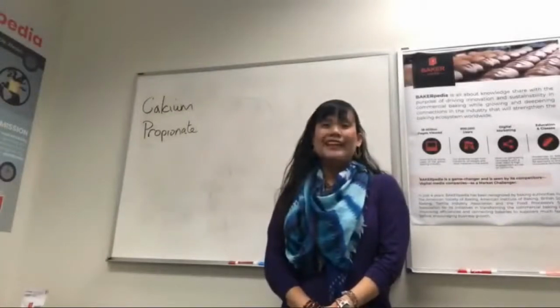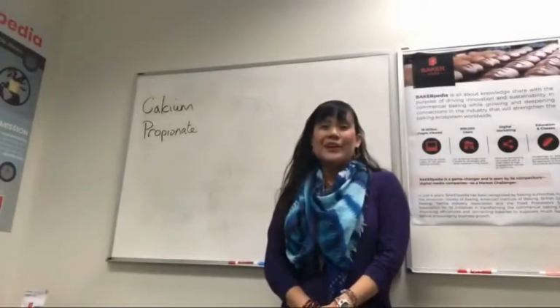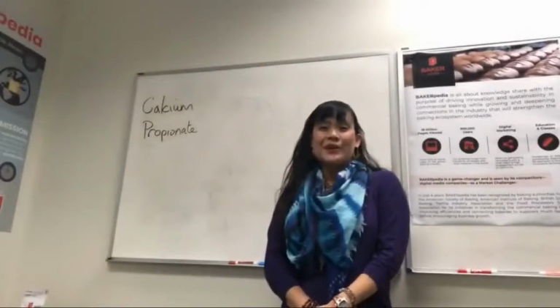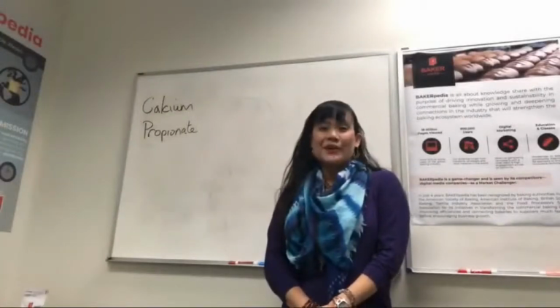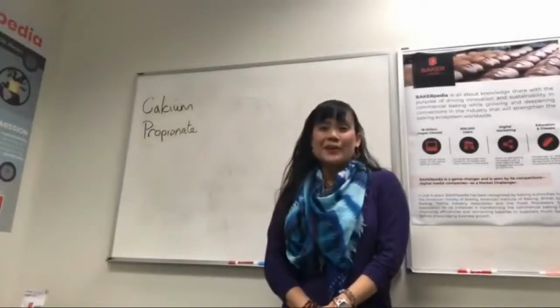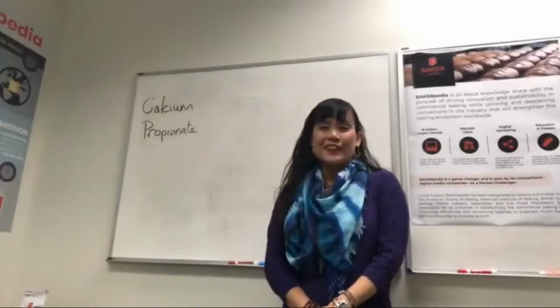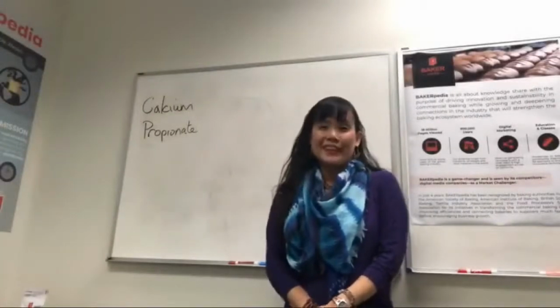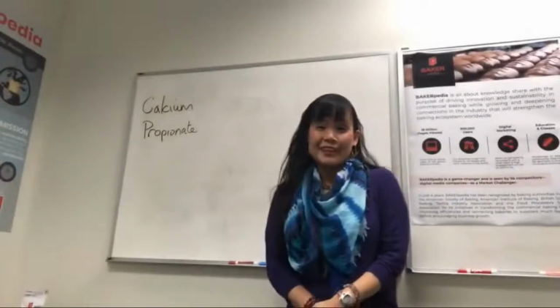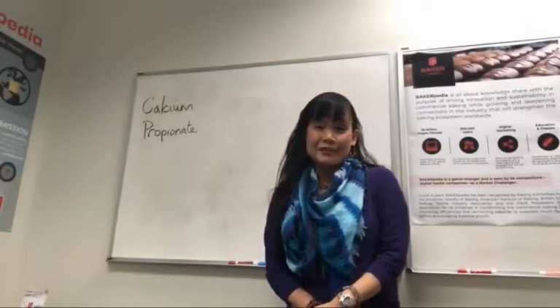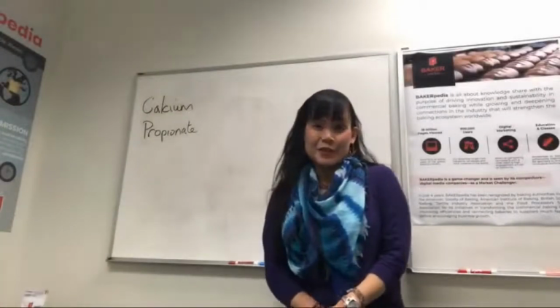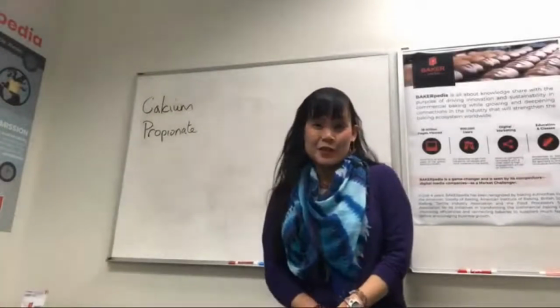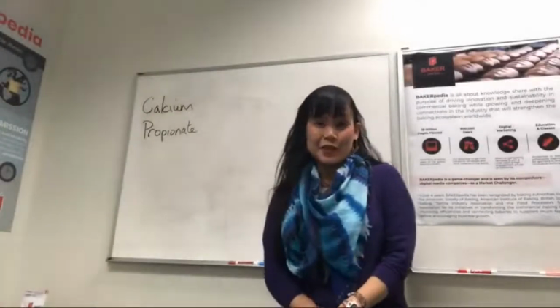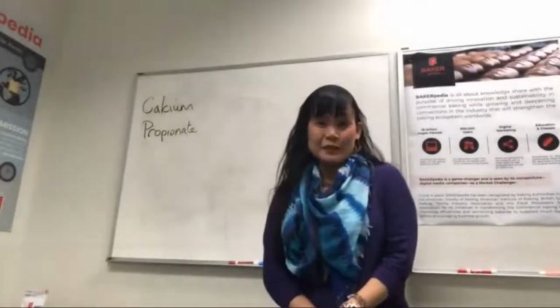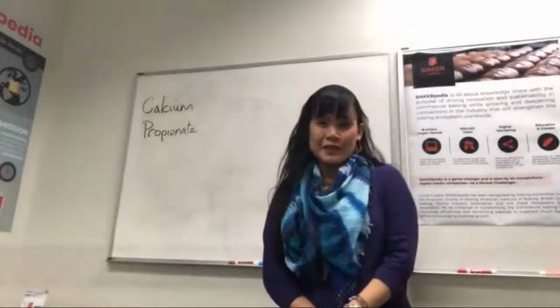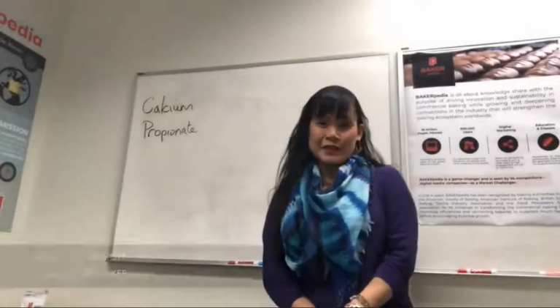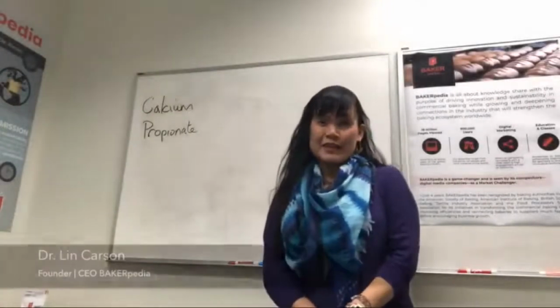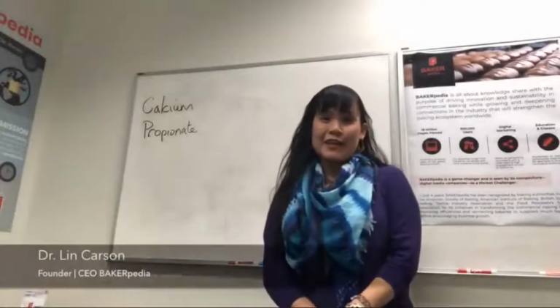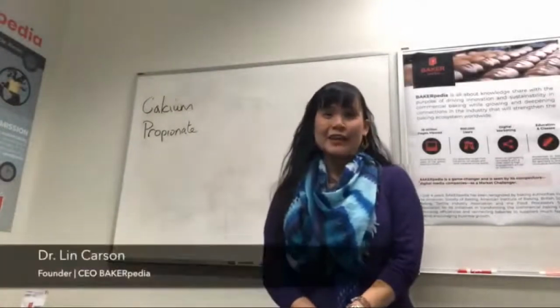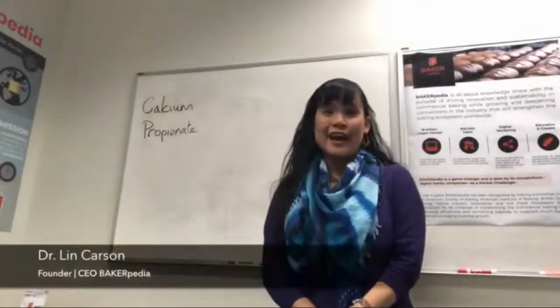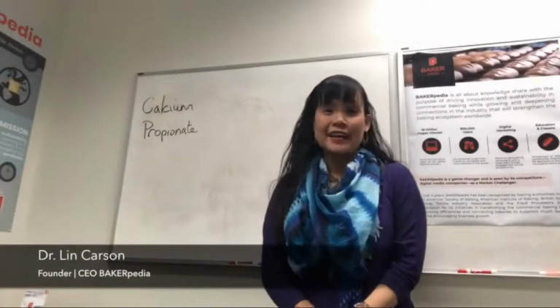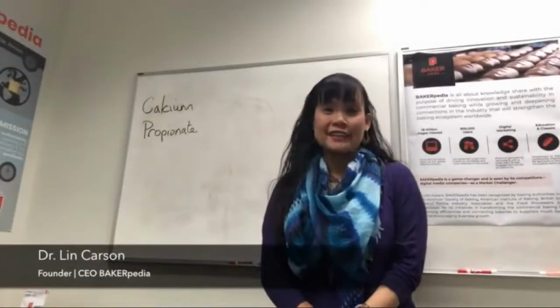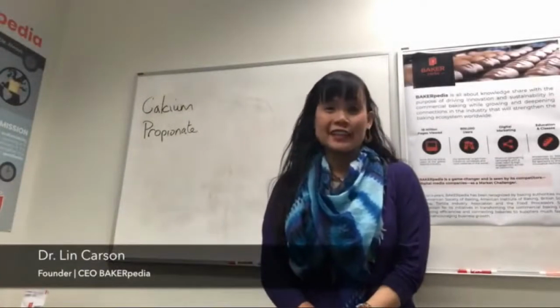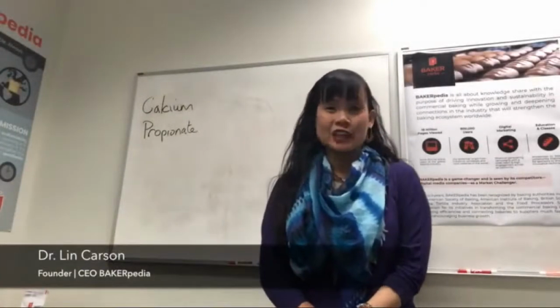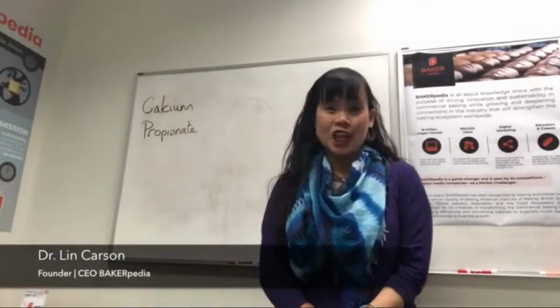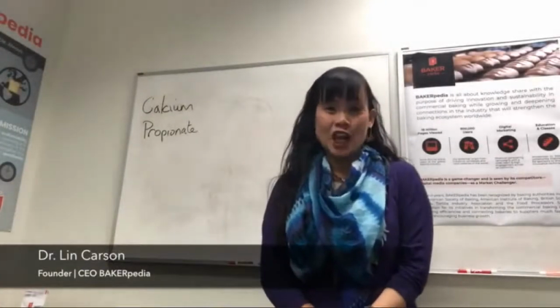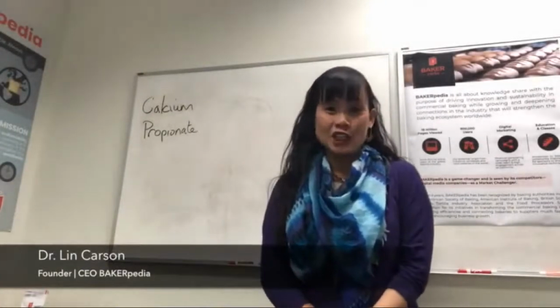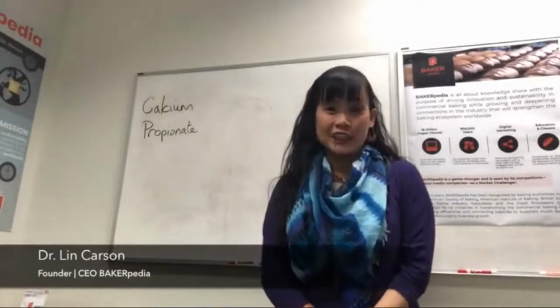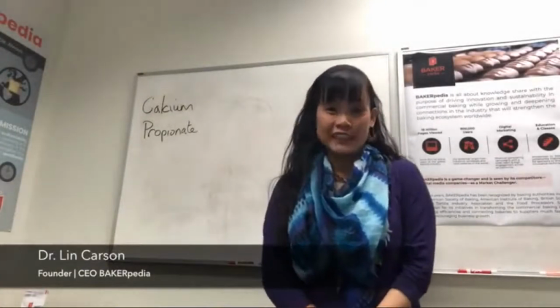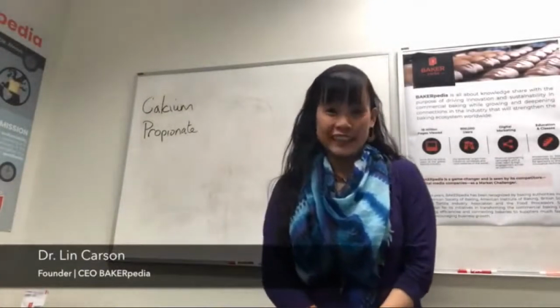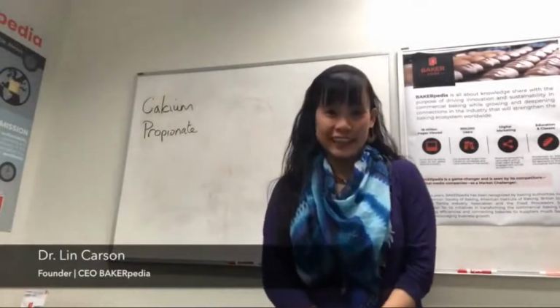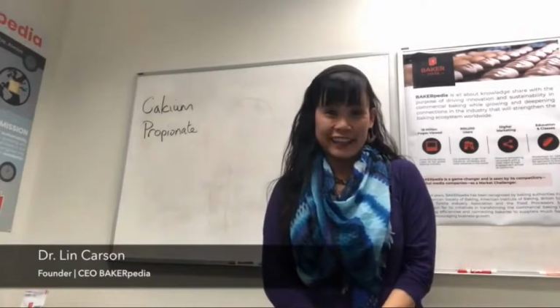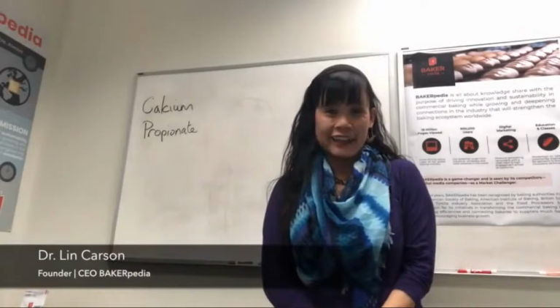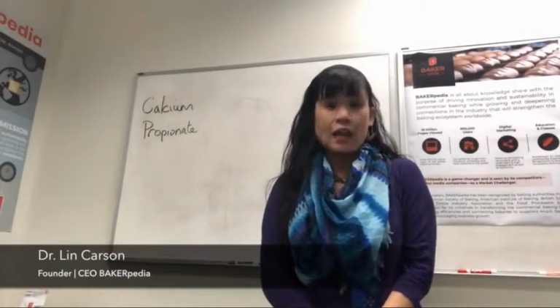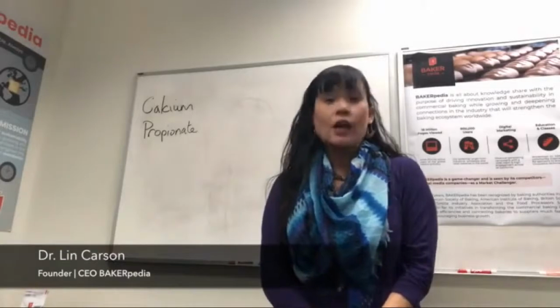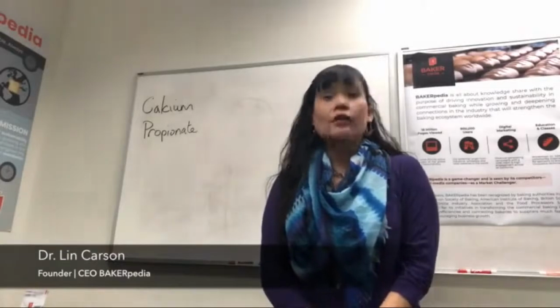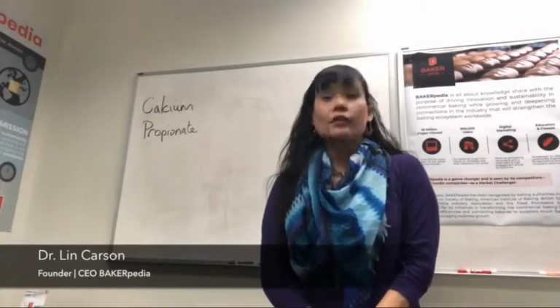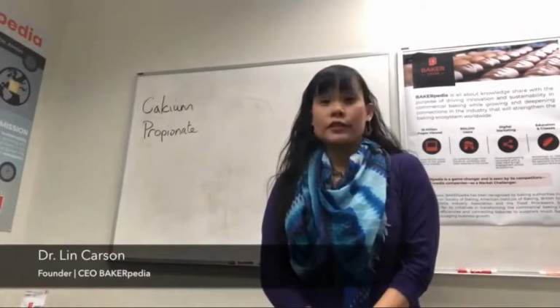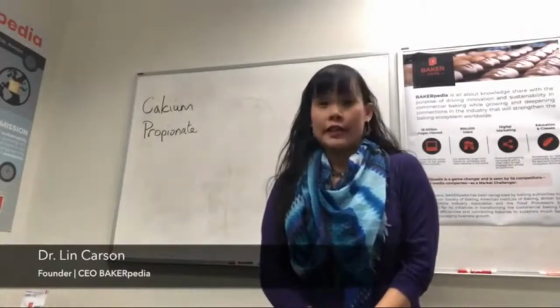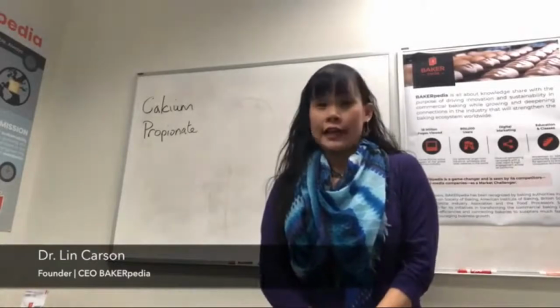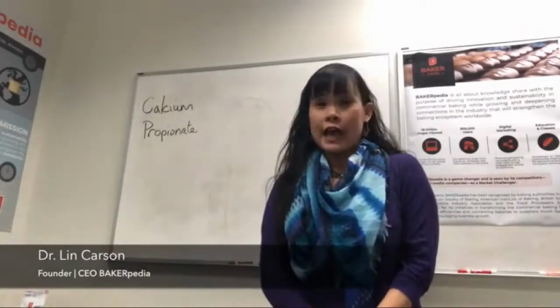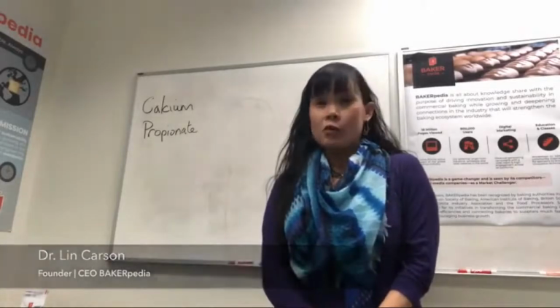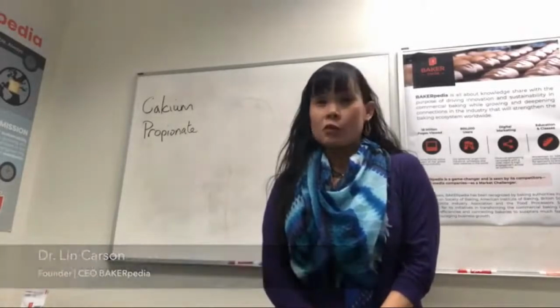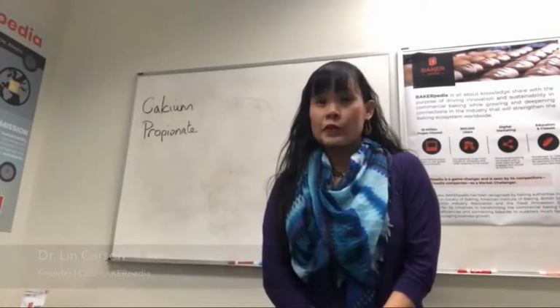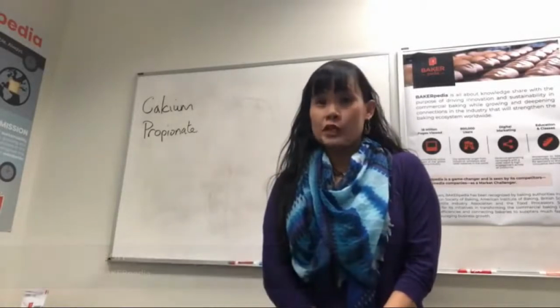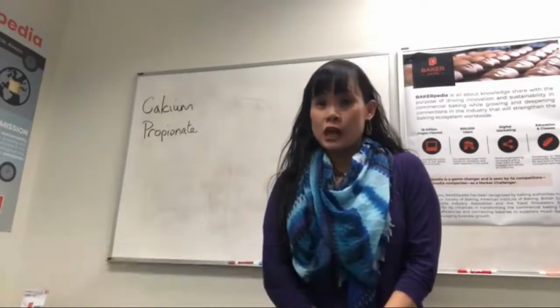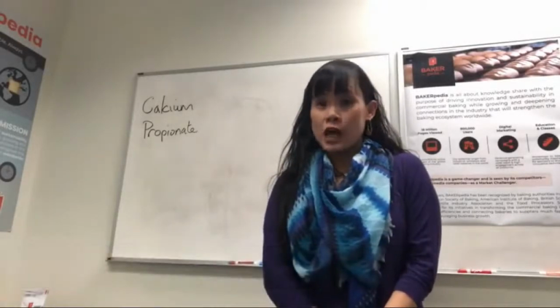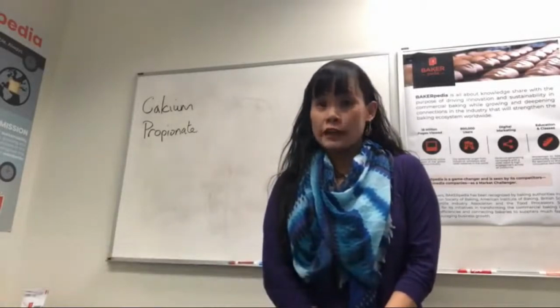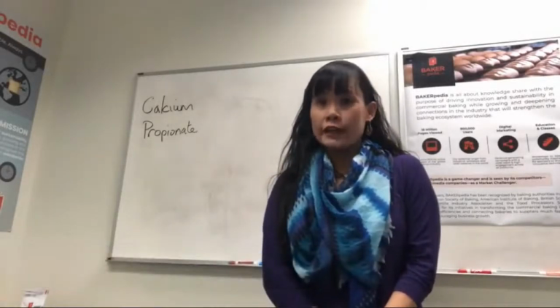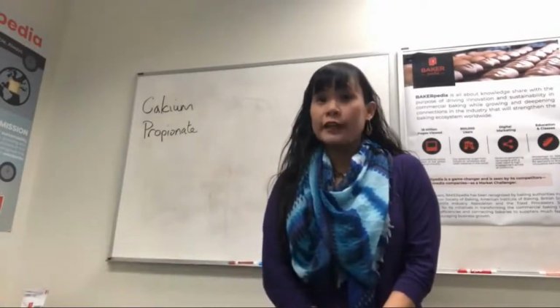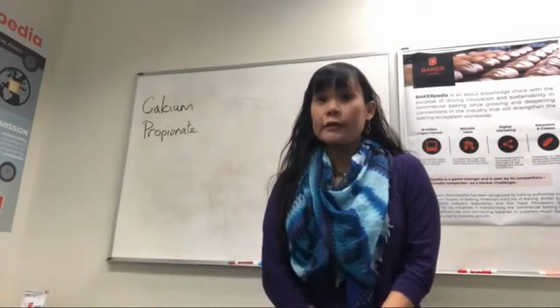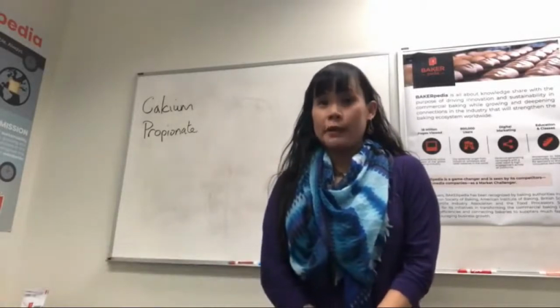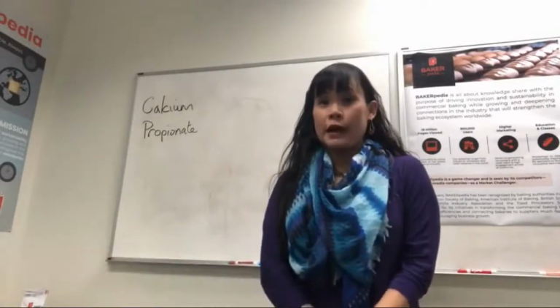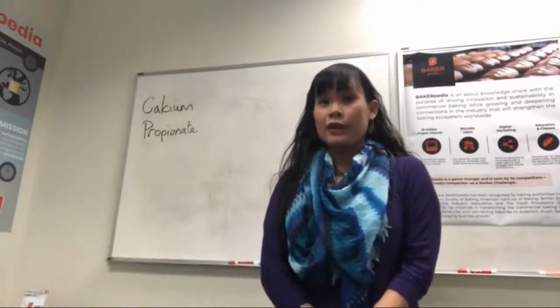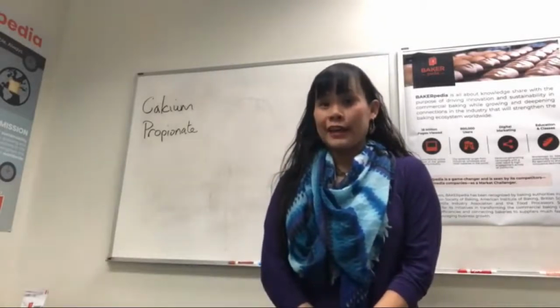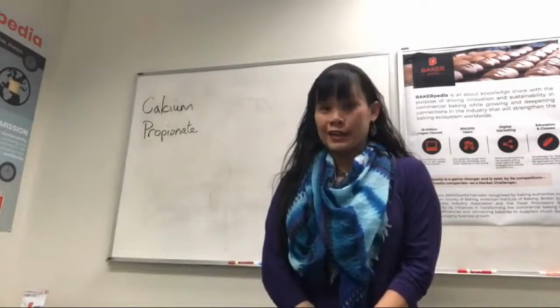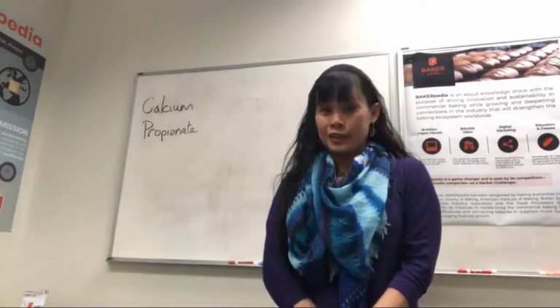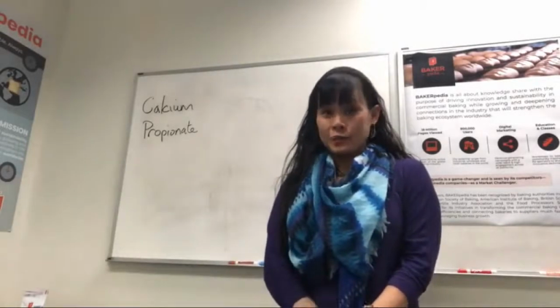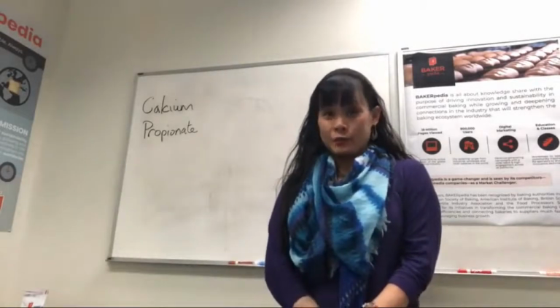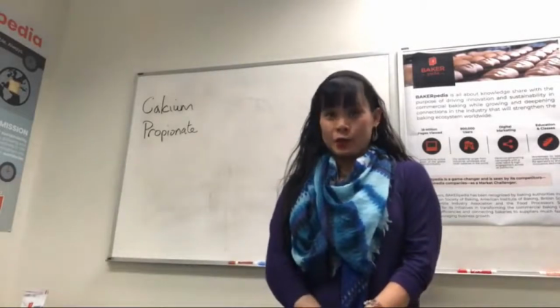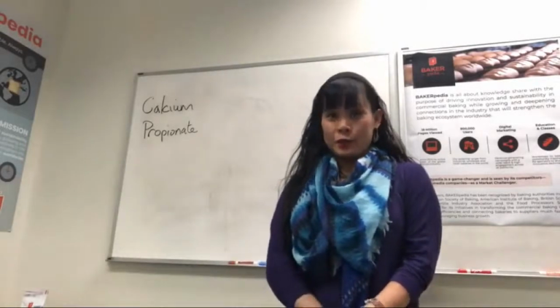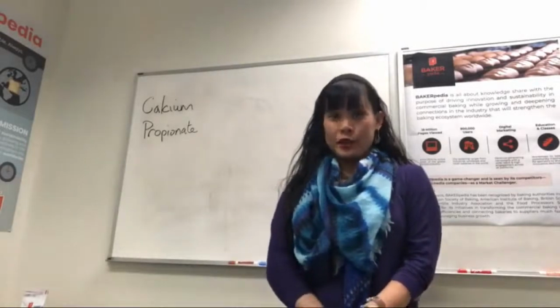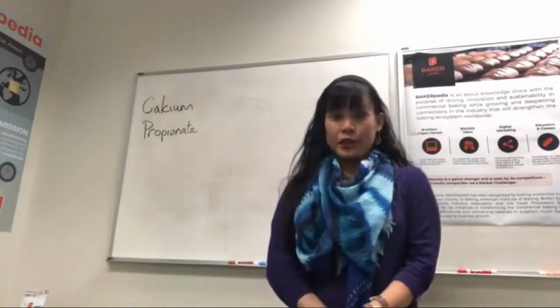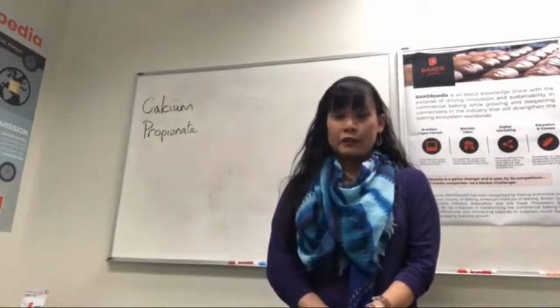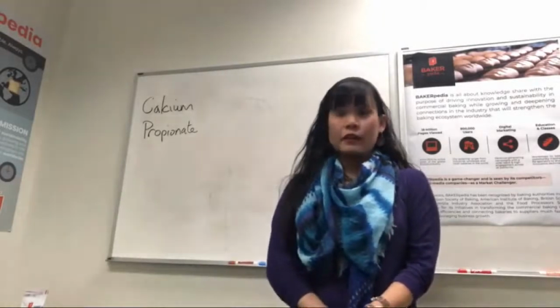Hello. Thank you for joining me today on Ask Dr. Lin. Today, I will be talking about calcium propionate.